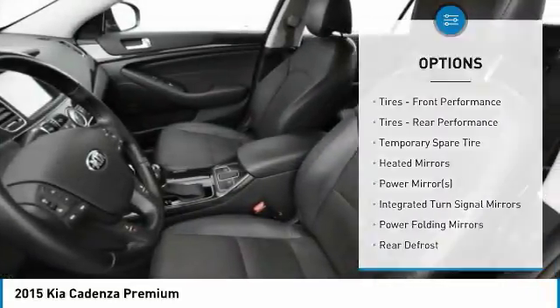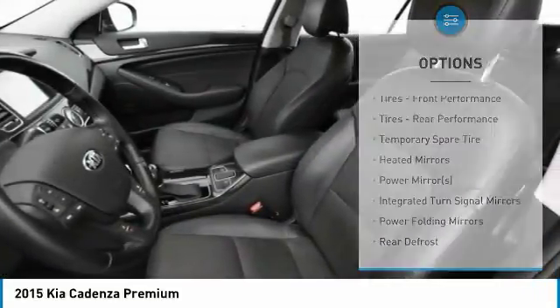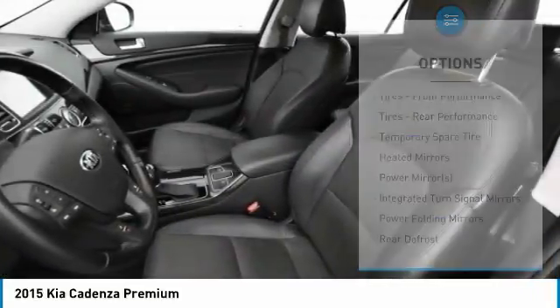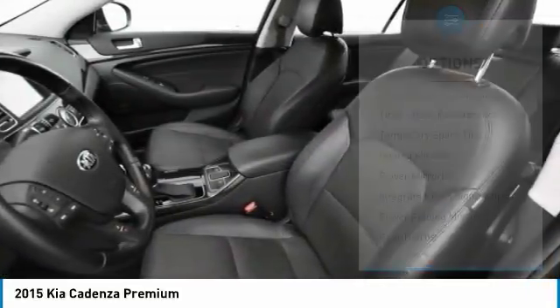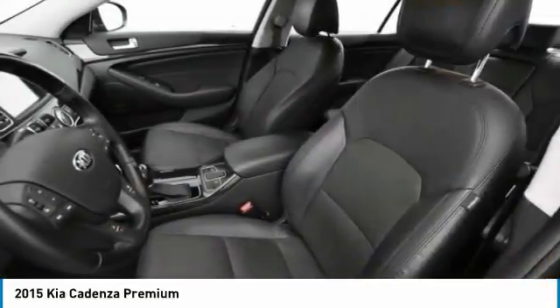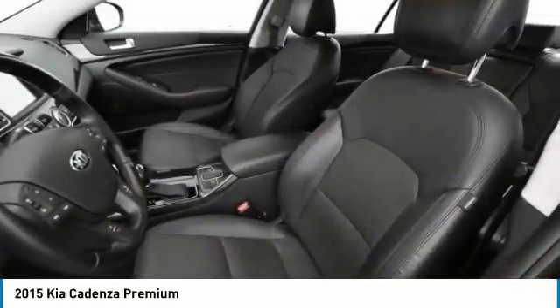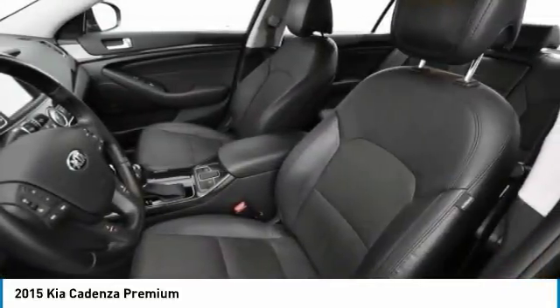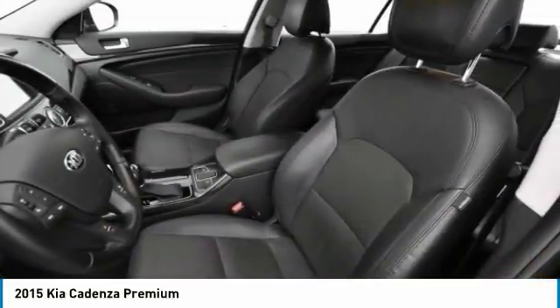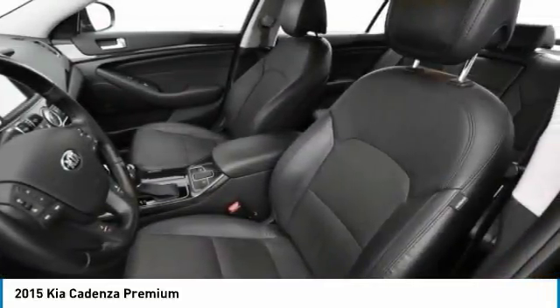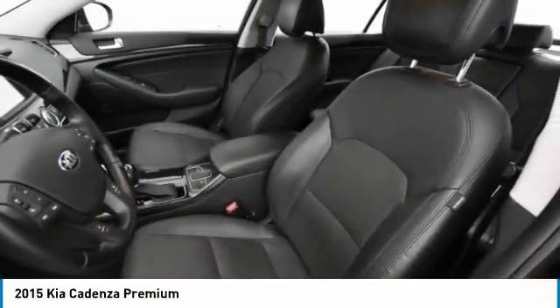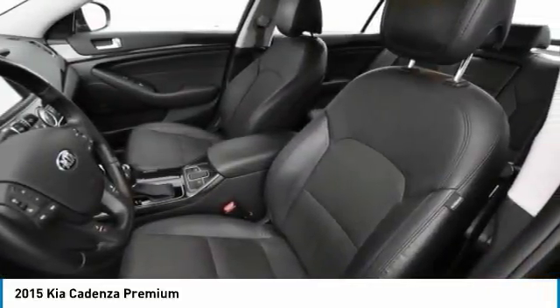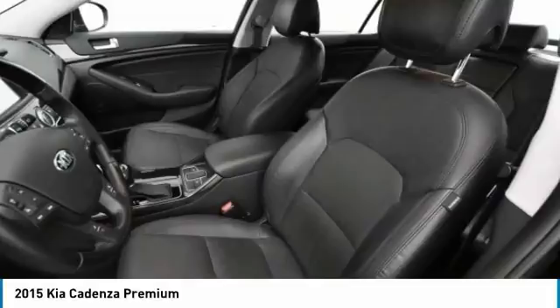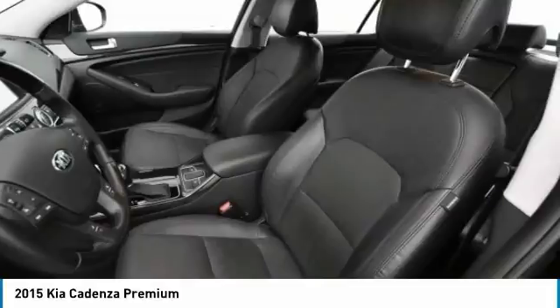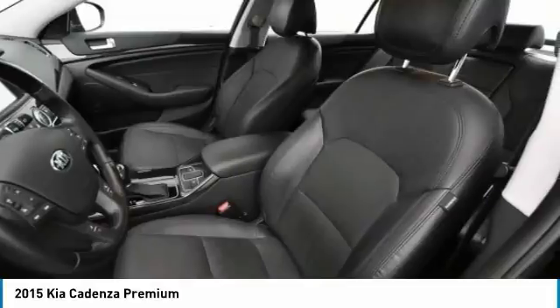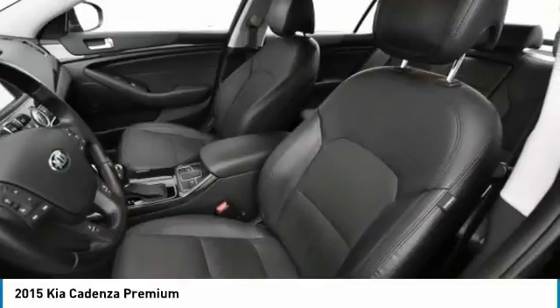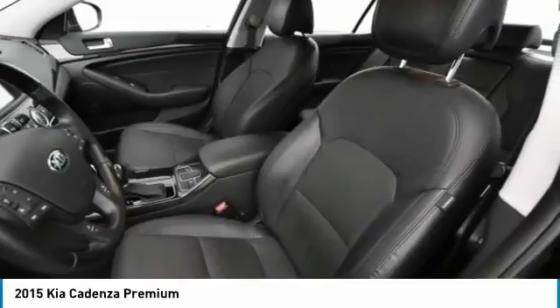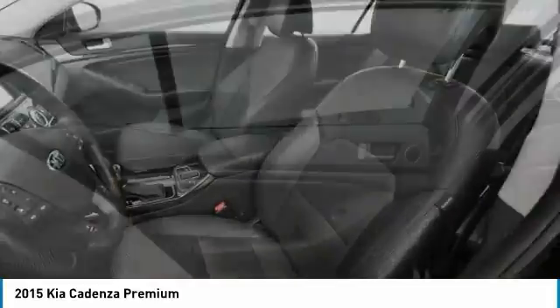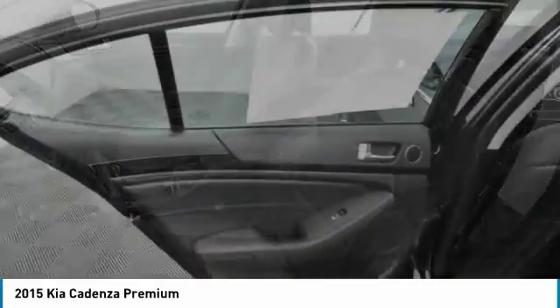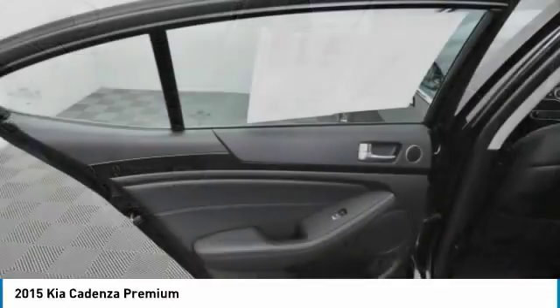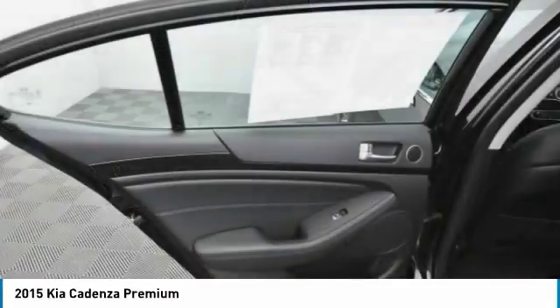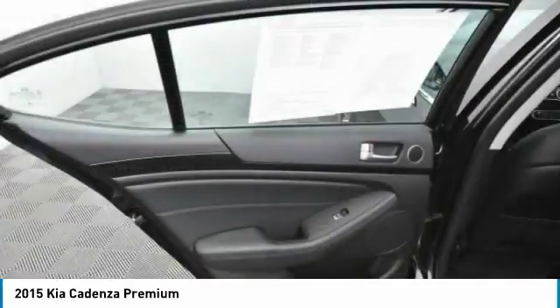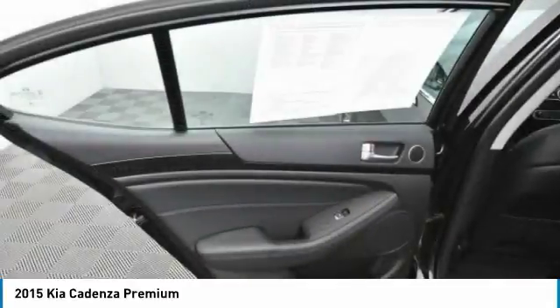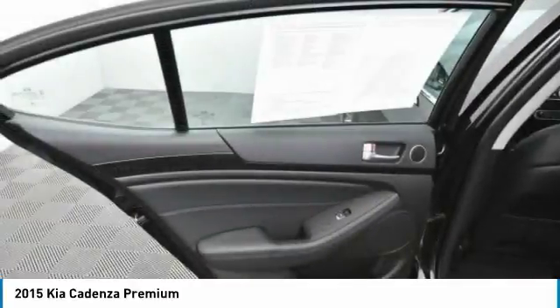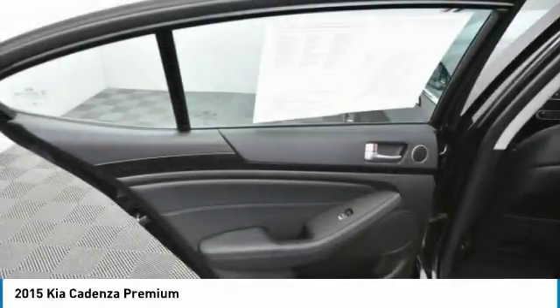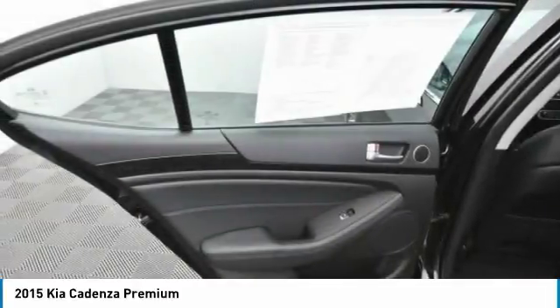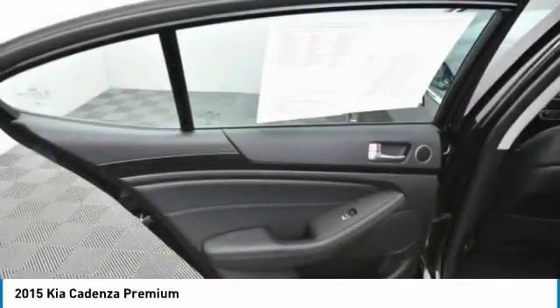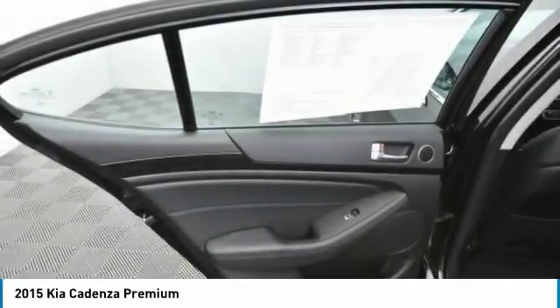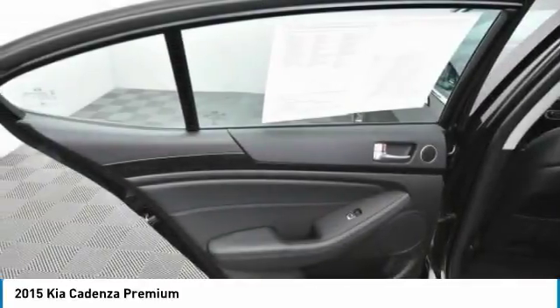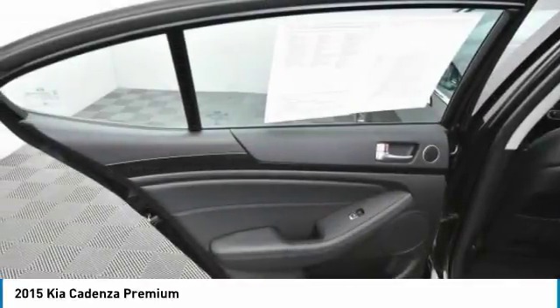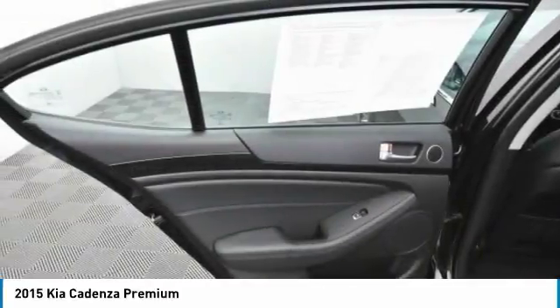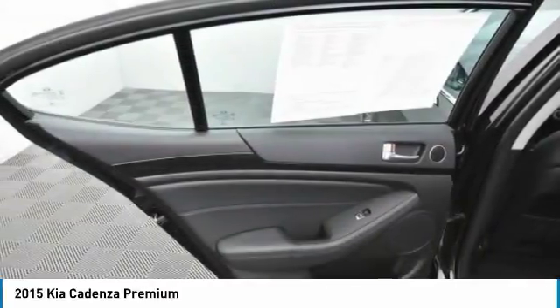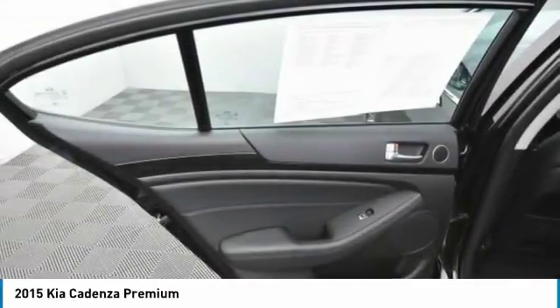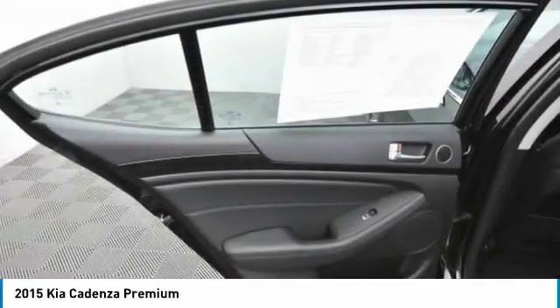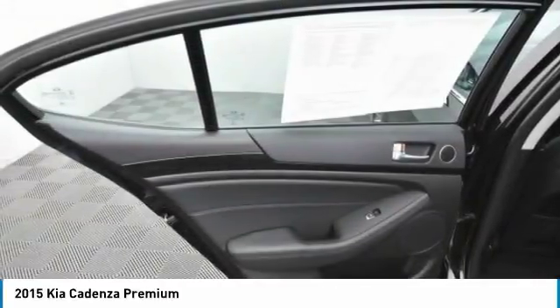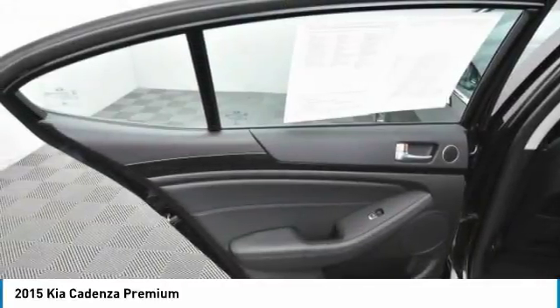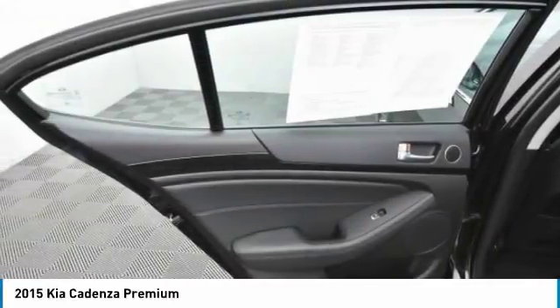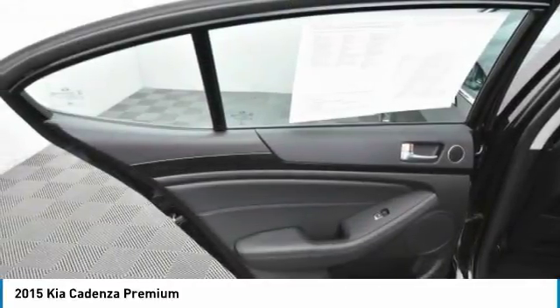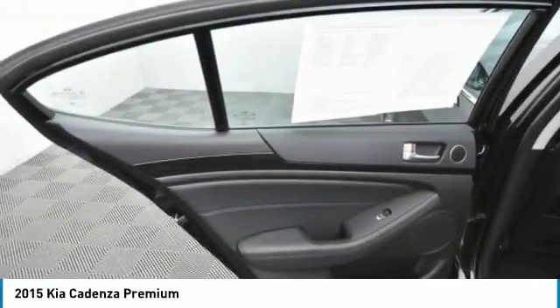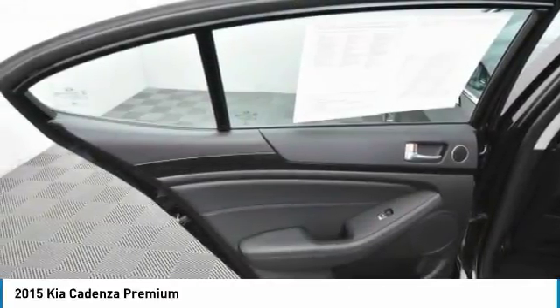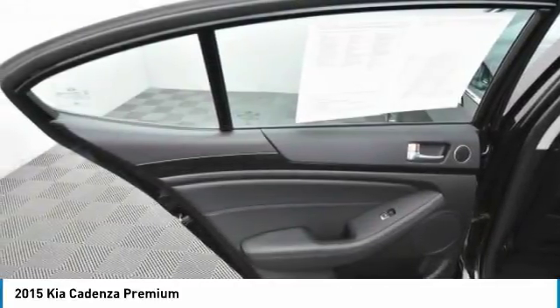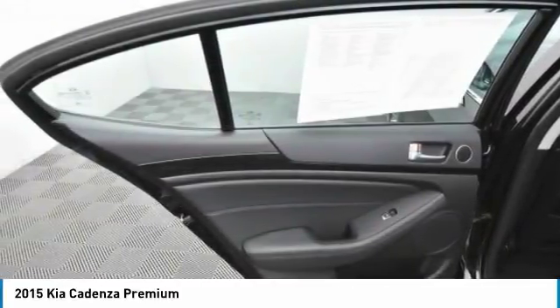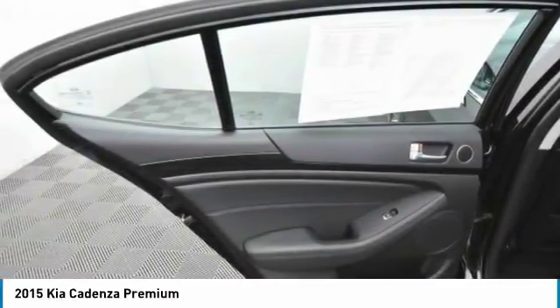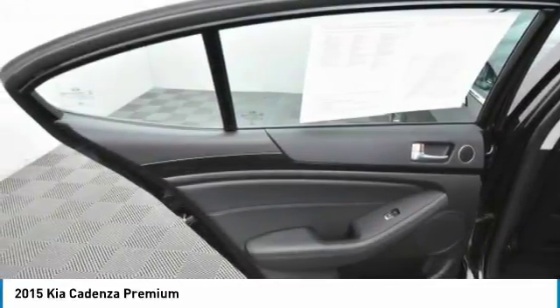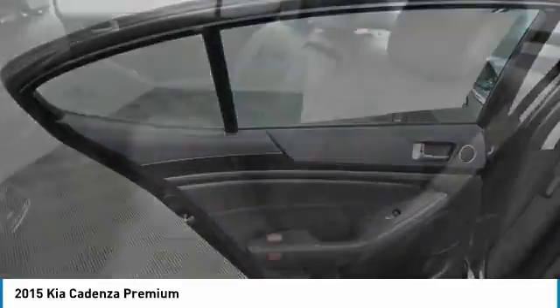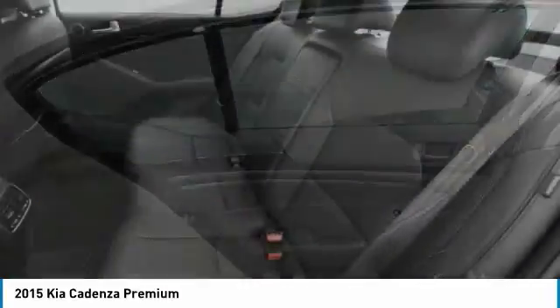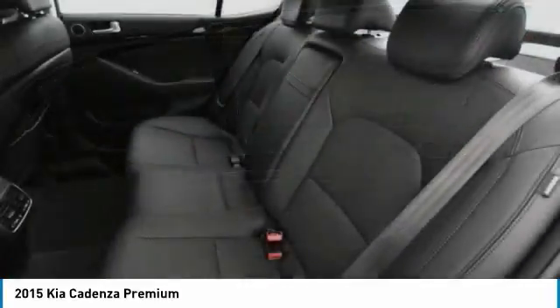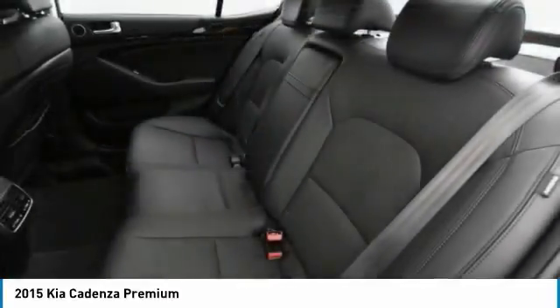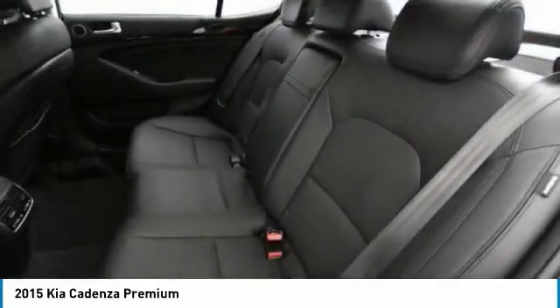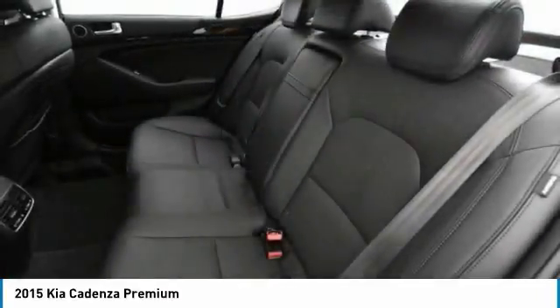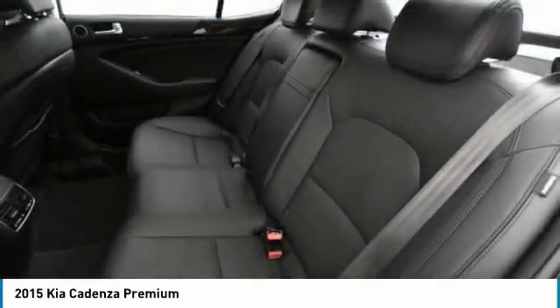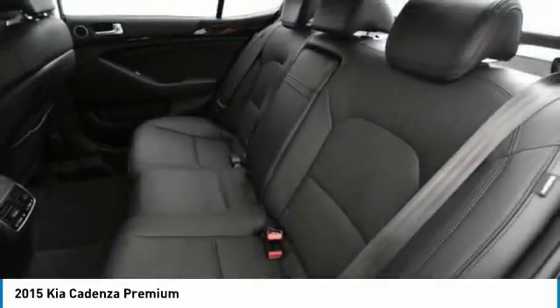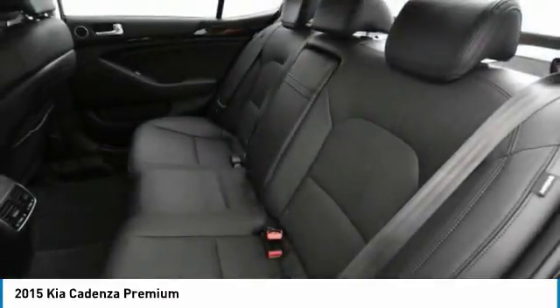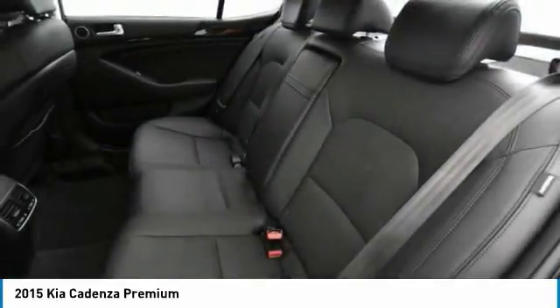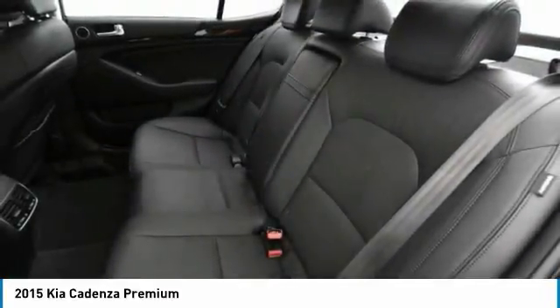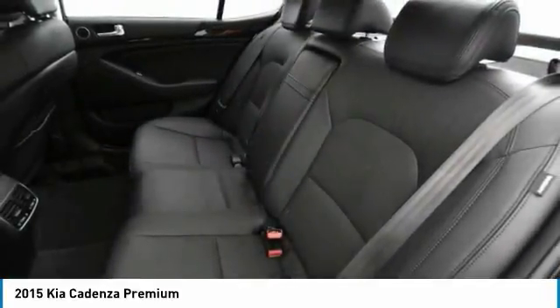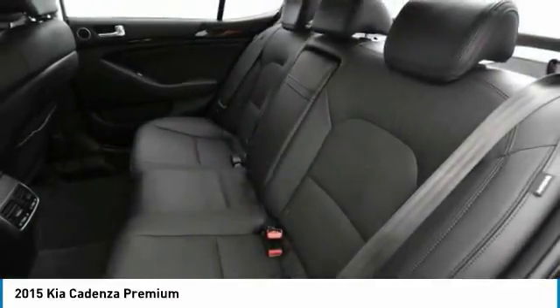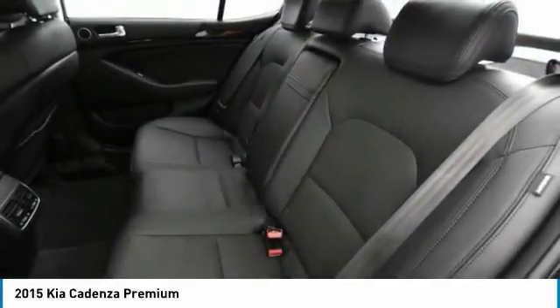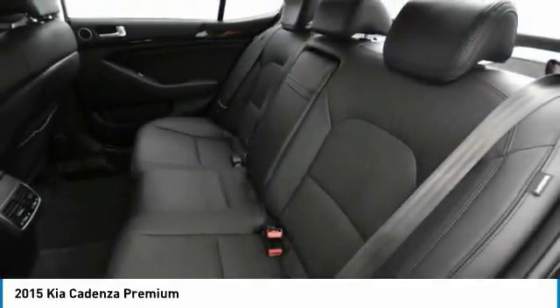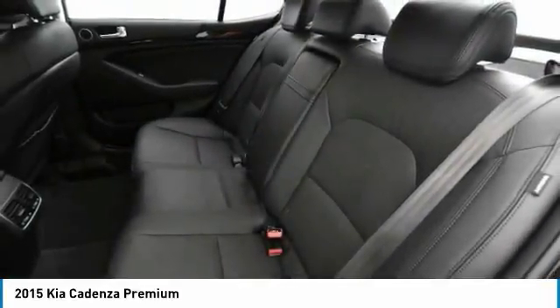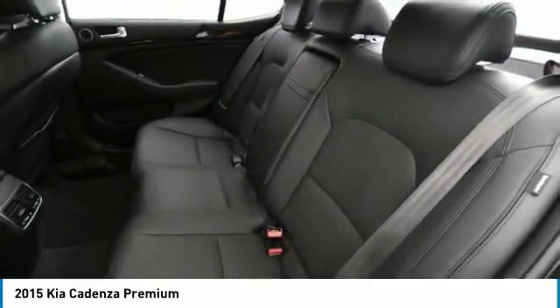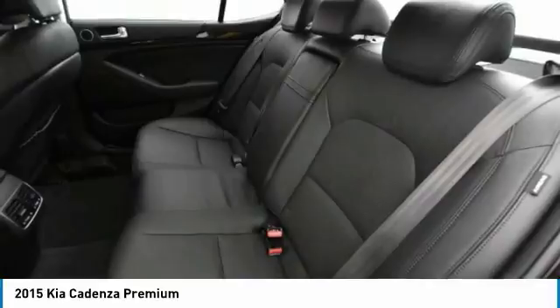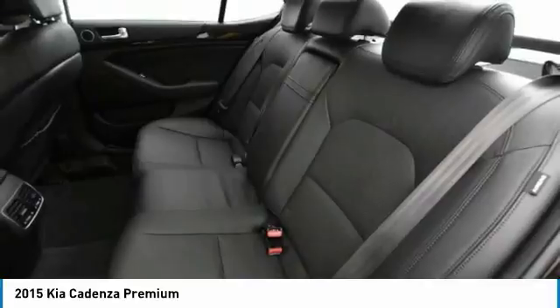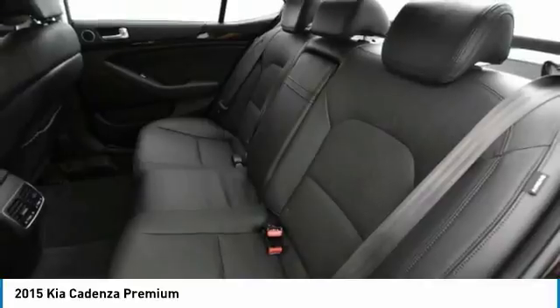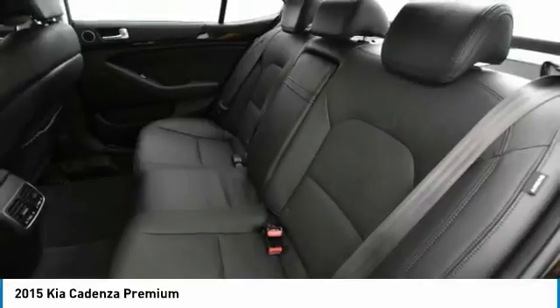Anti-lock braking system, backup camera, Bluetooth, leather-wrapped steering wheel. Come take a test drive today.